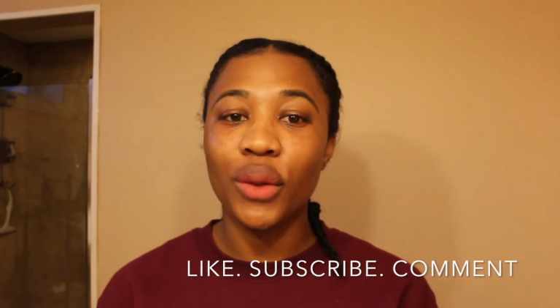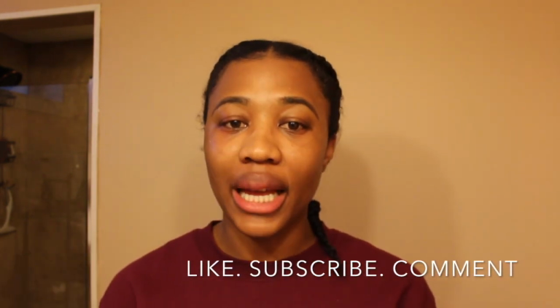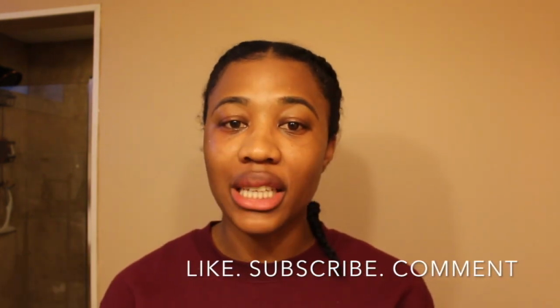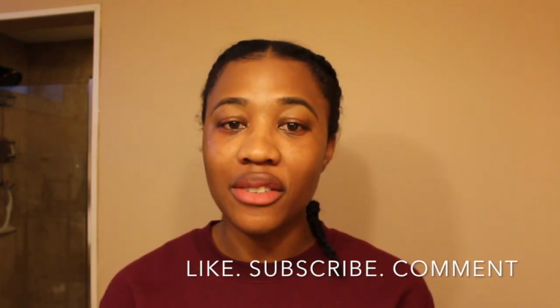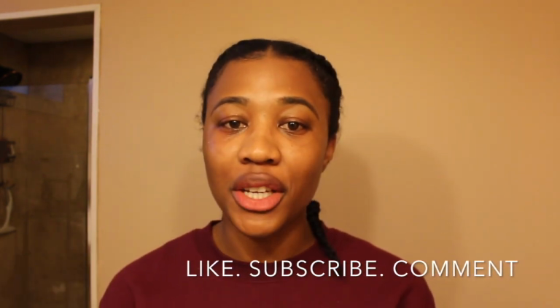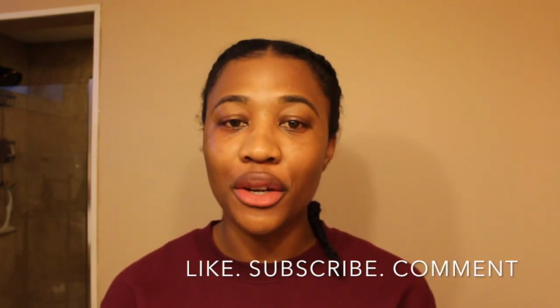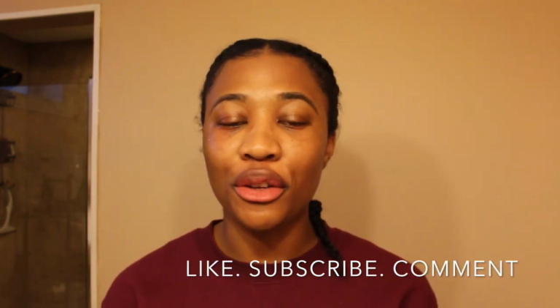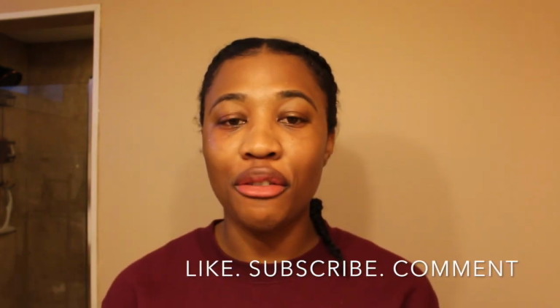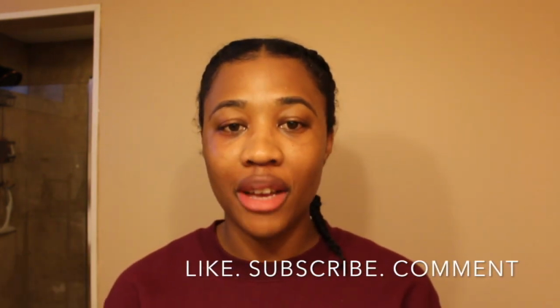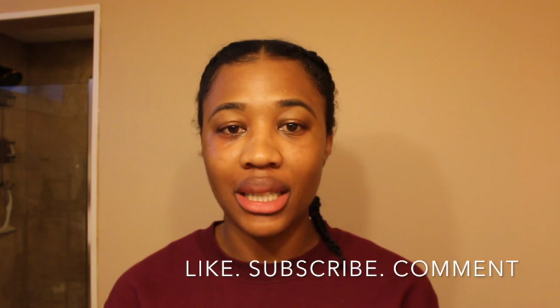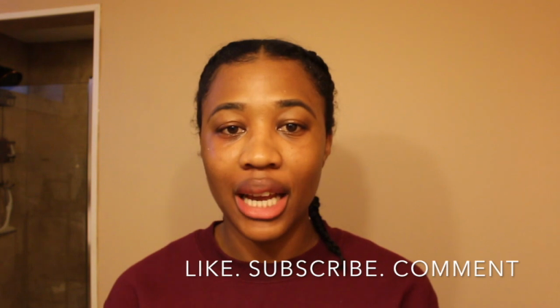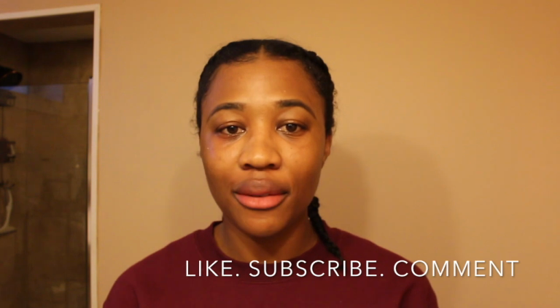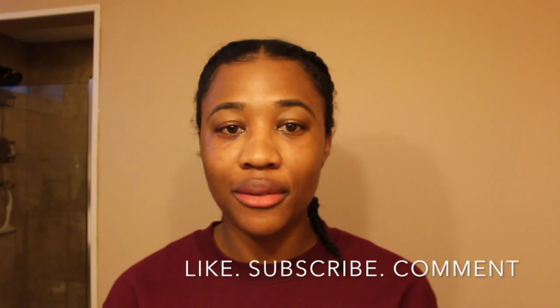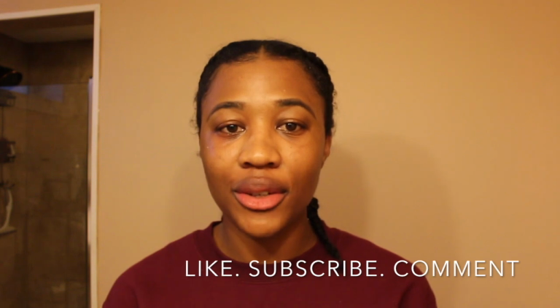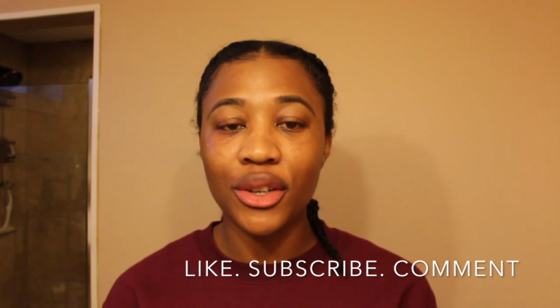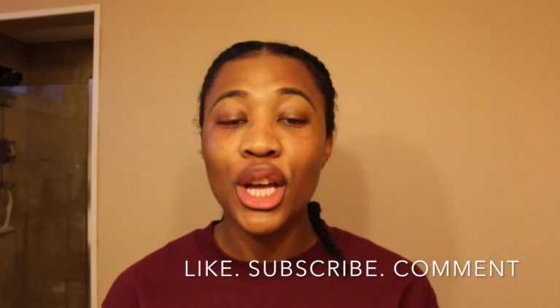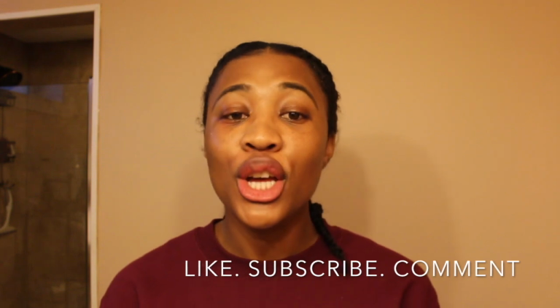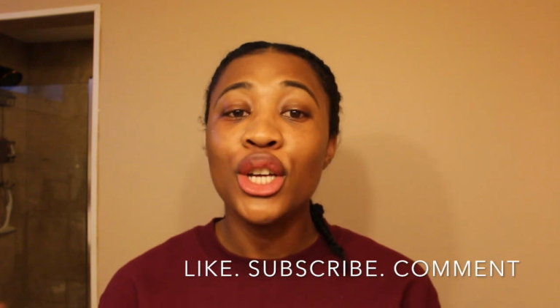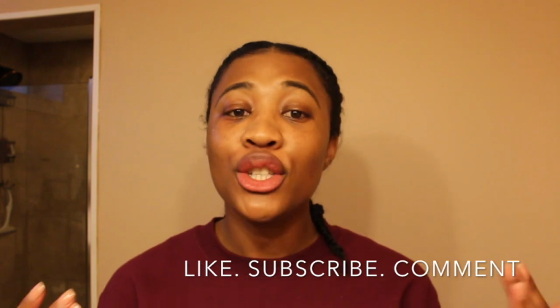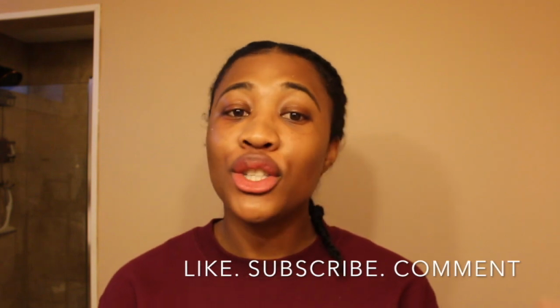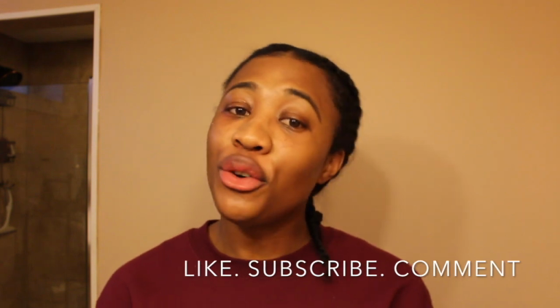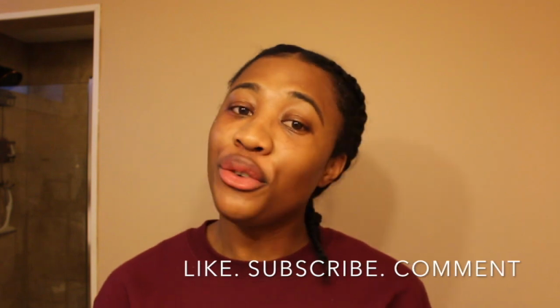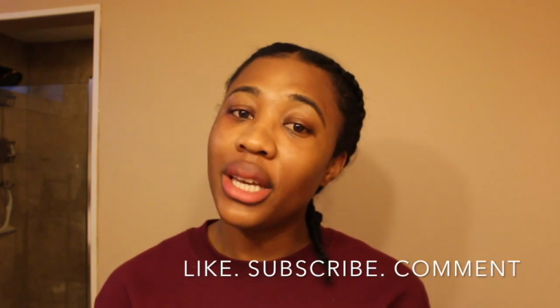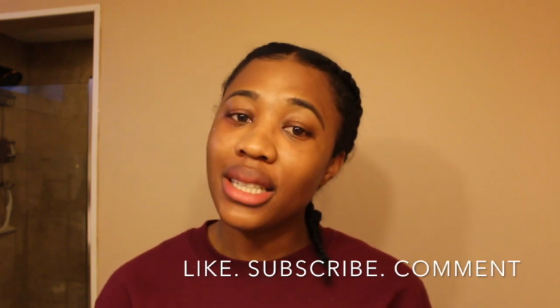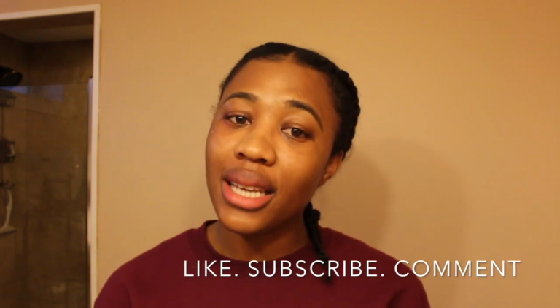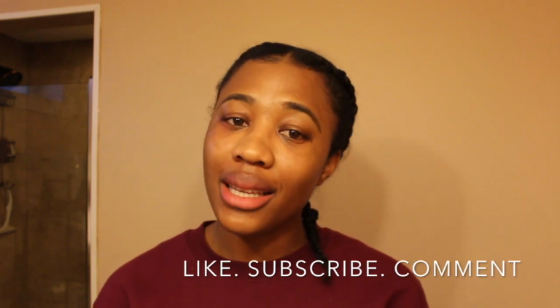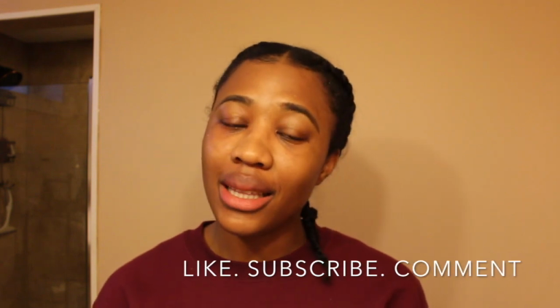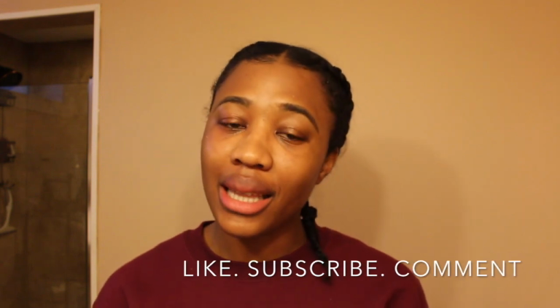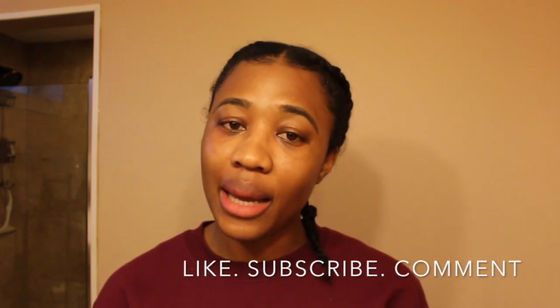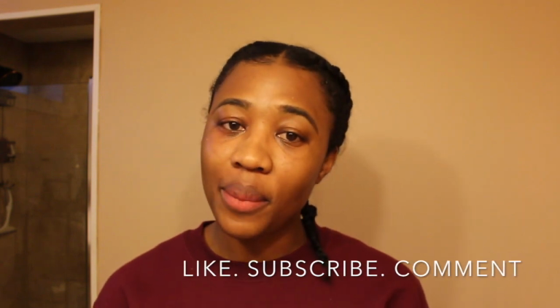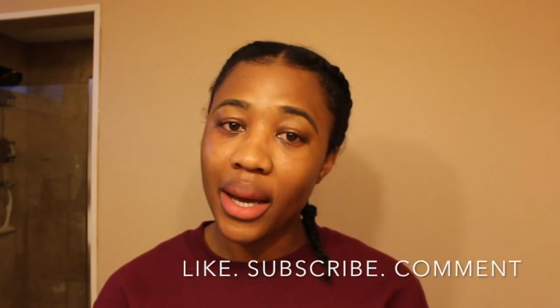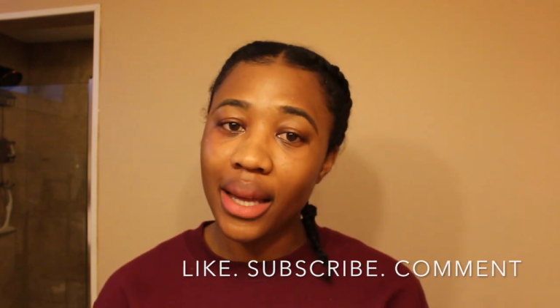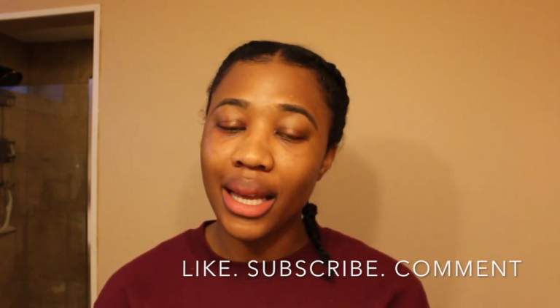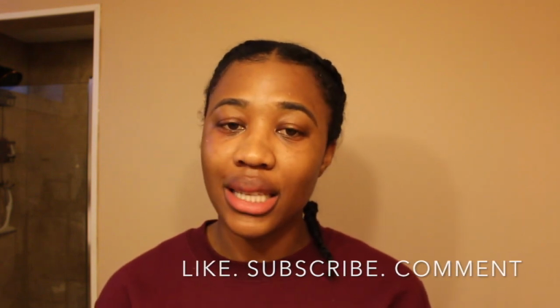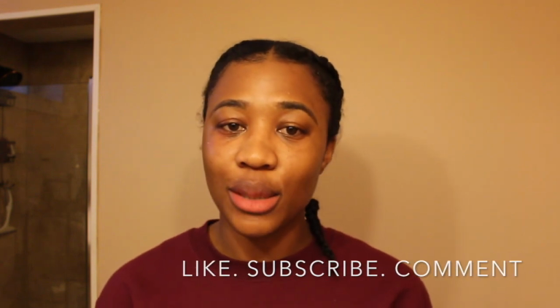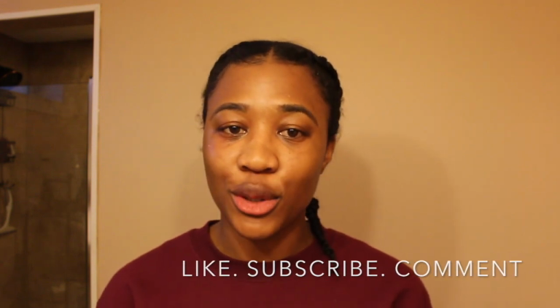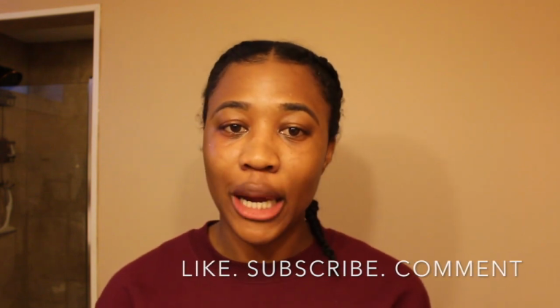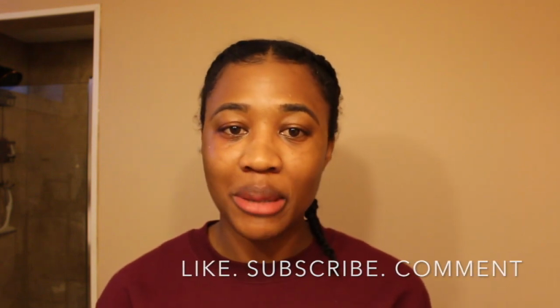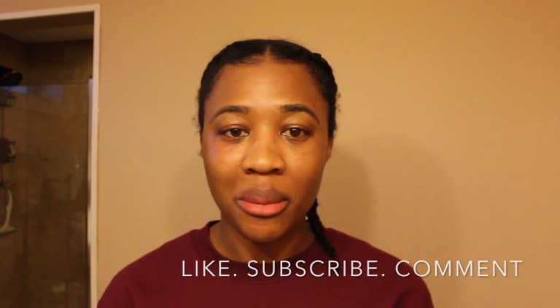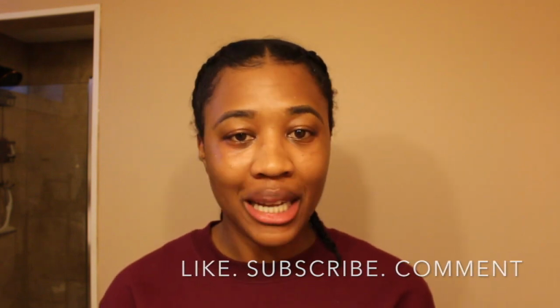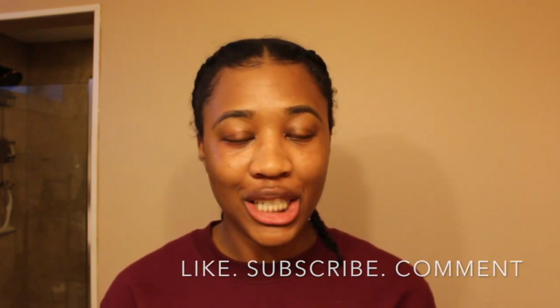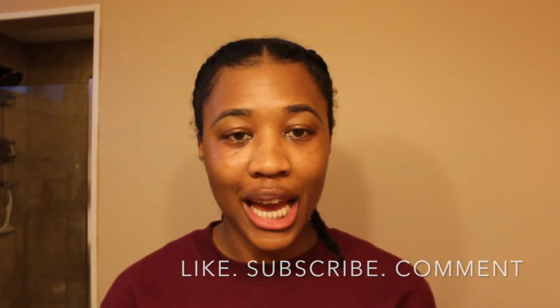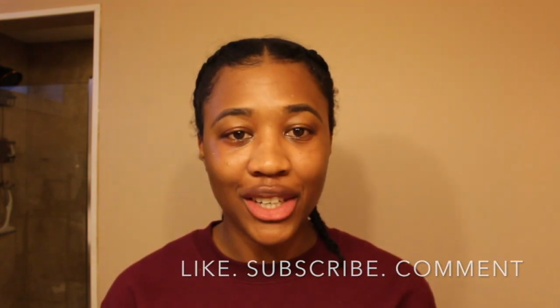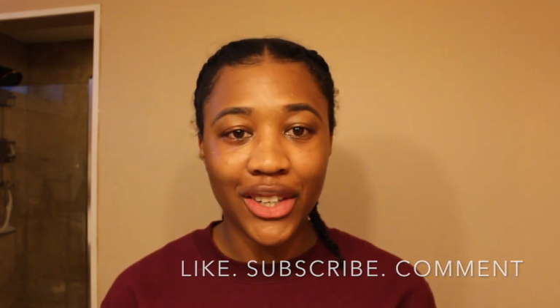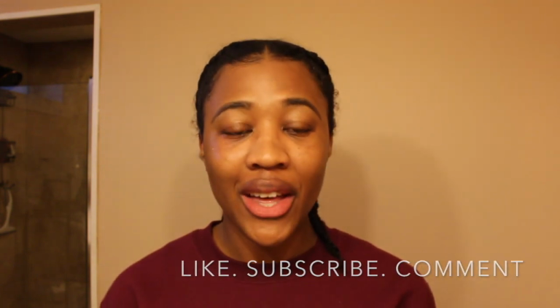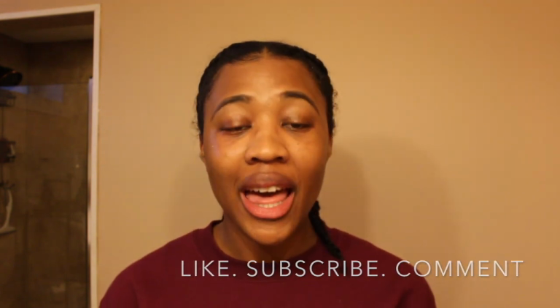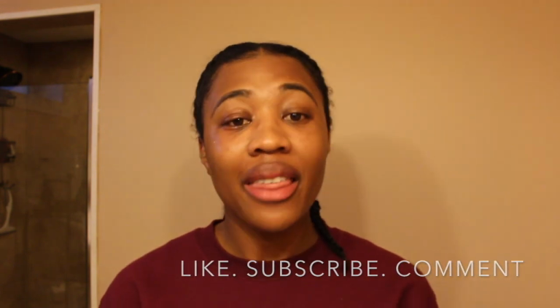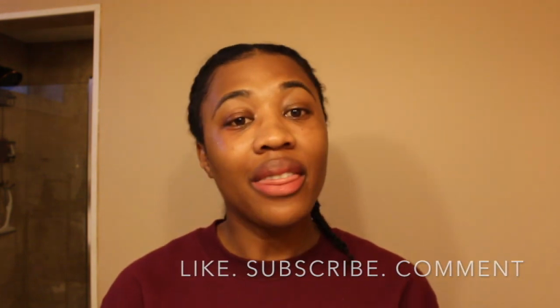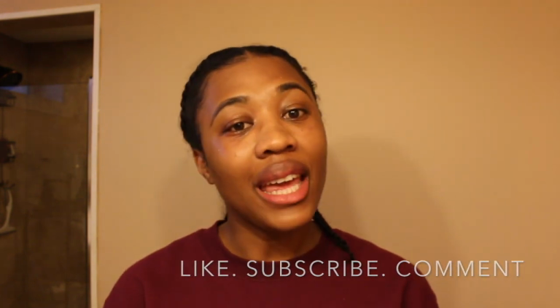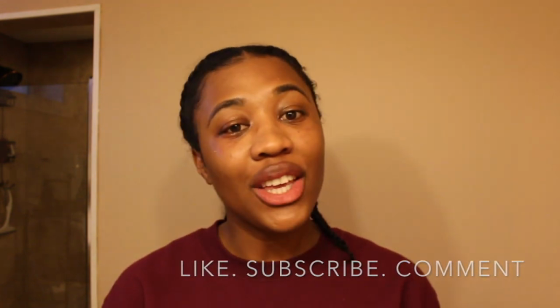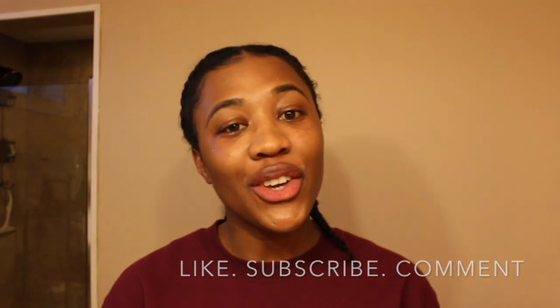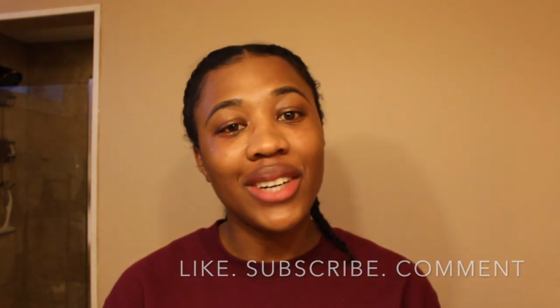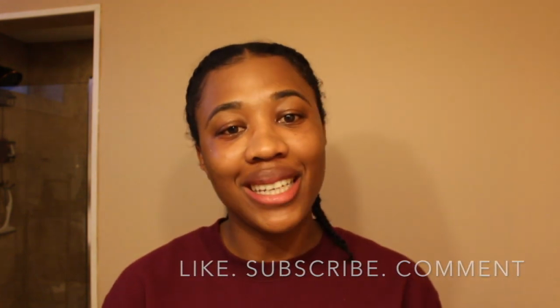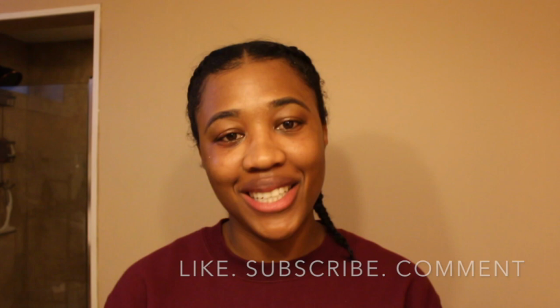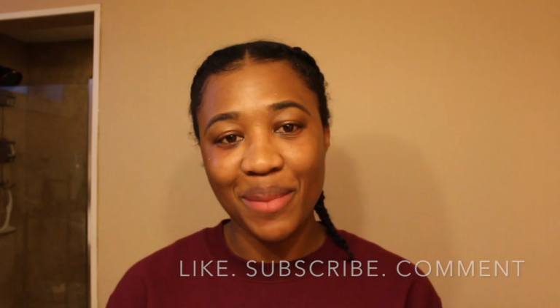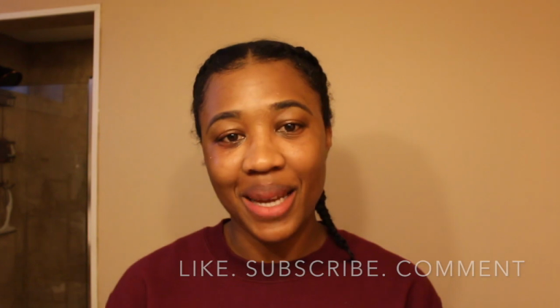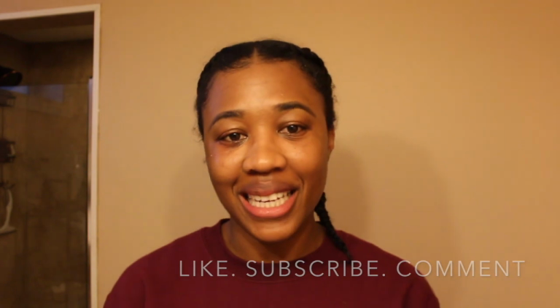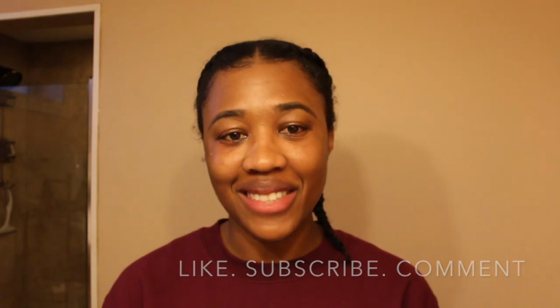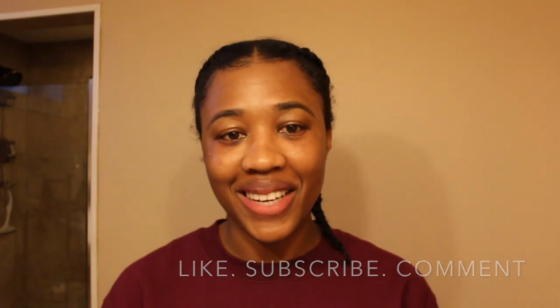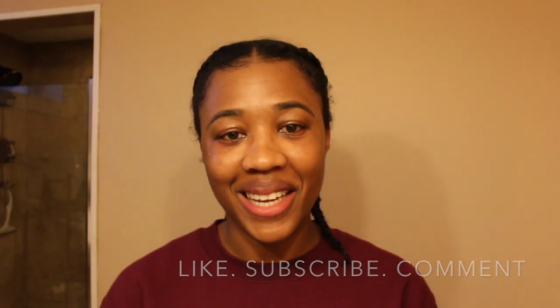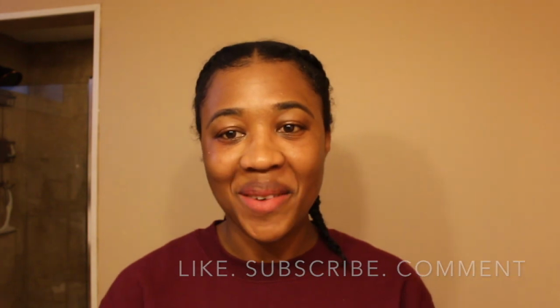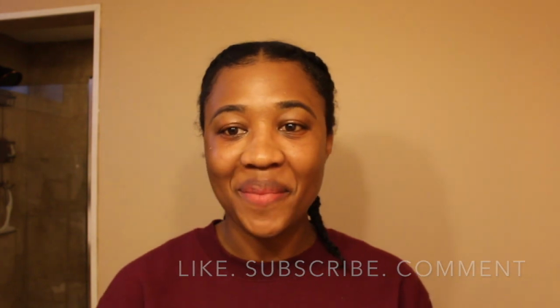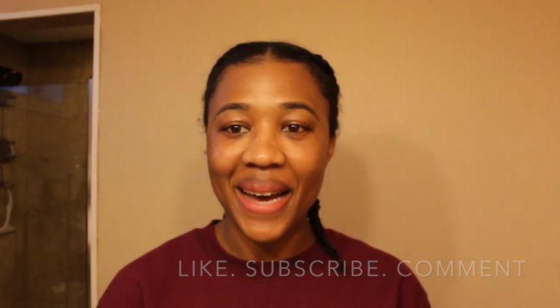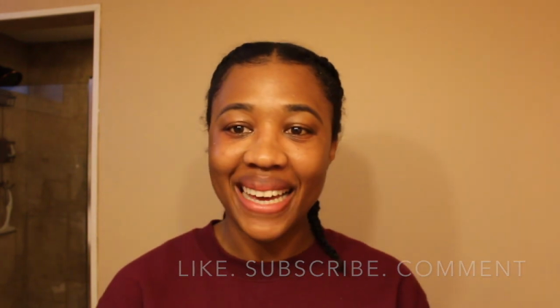If you liked this video and found it helpful, don't forget to hit the like button and subscribe to my channel. Thank you, and I'll see you in my next video — bye!